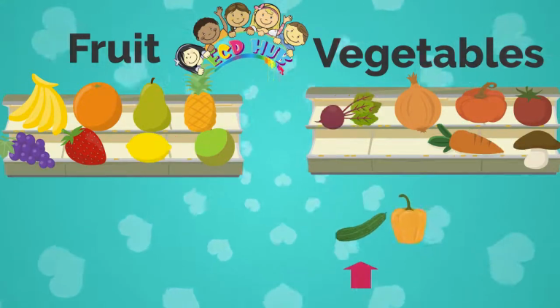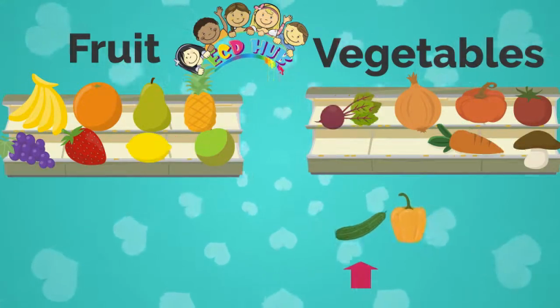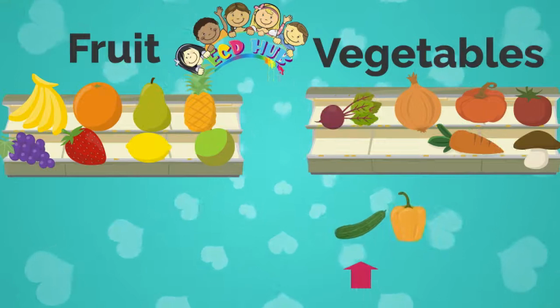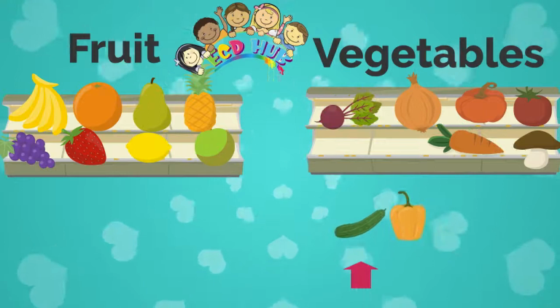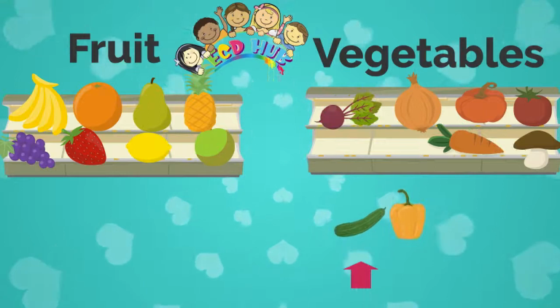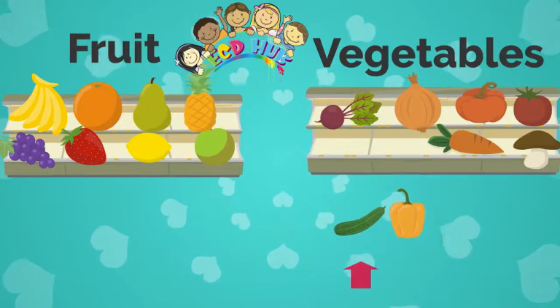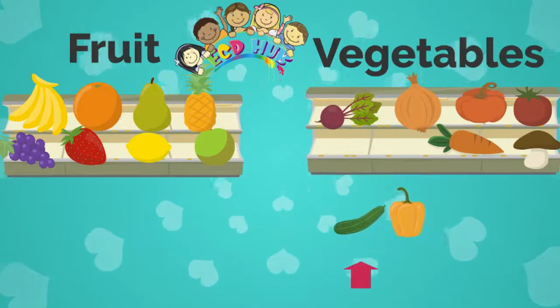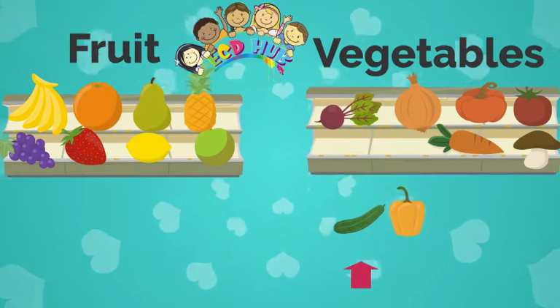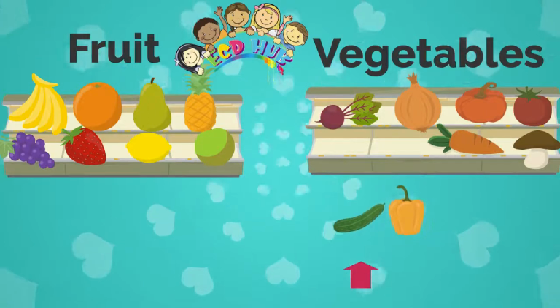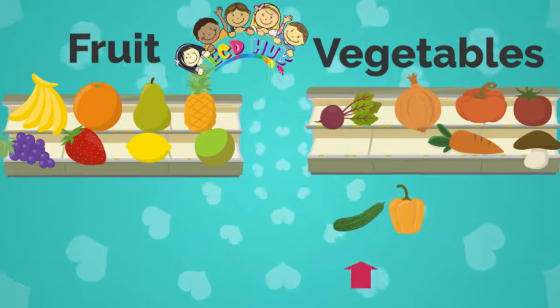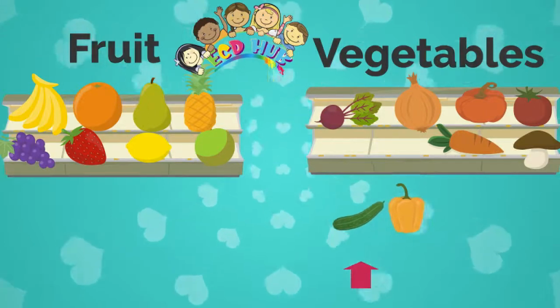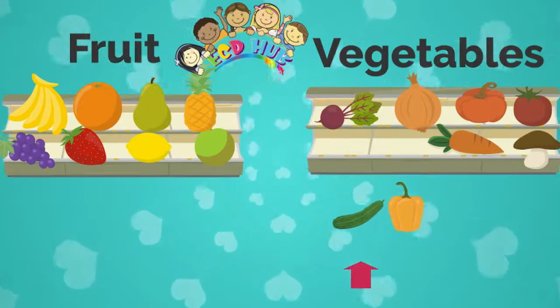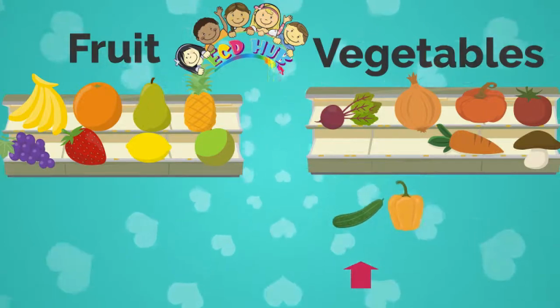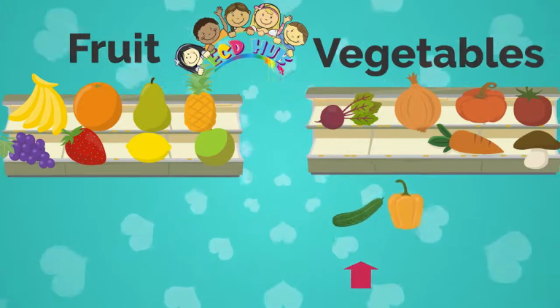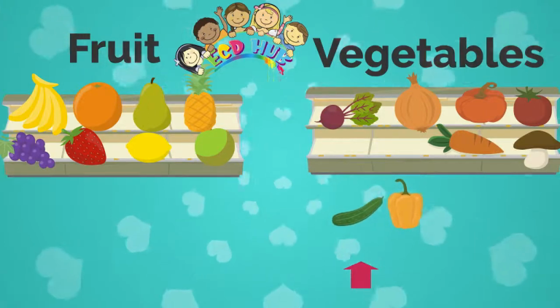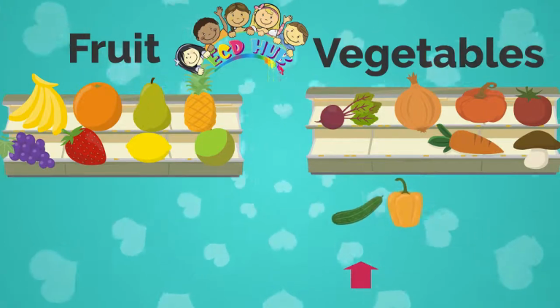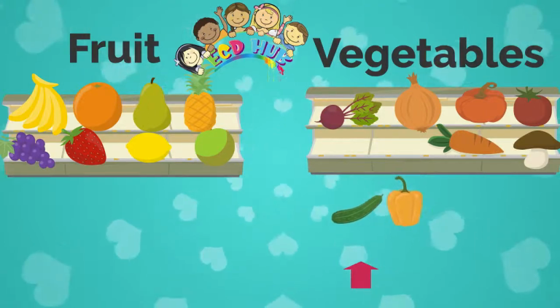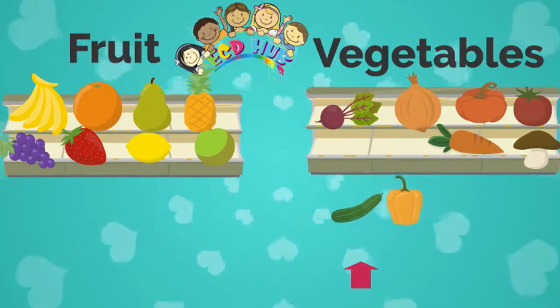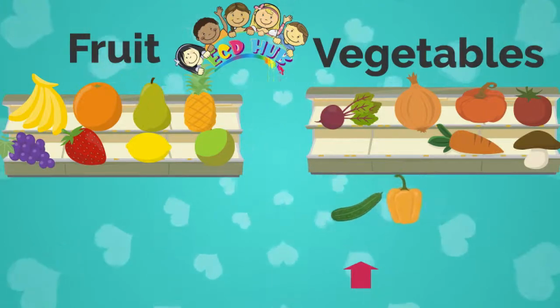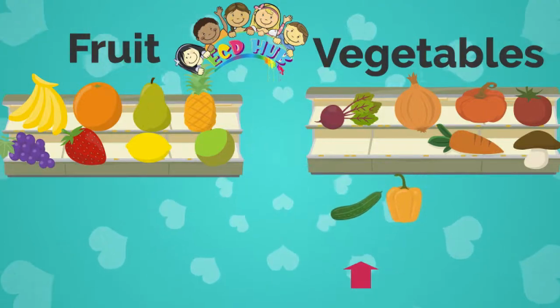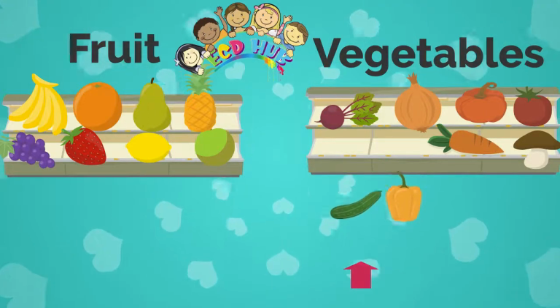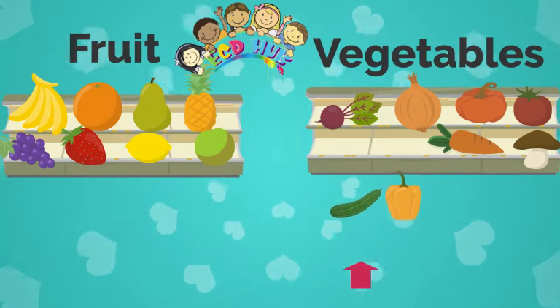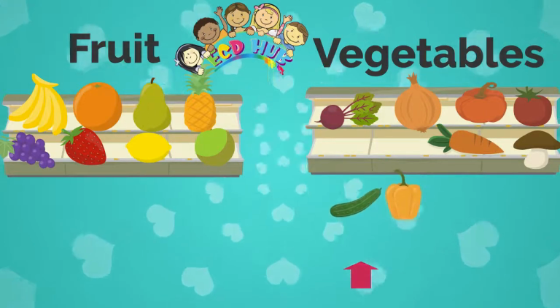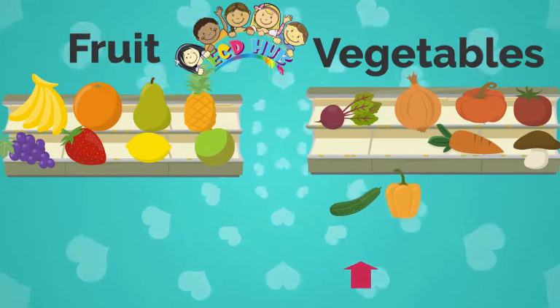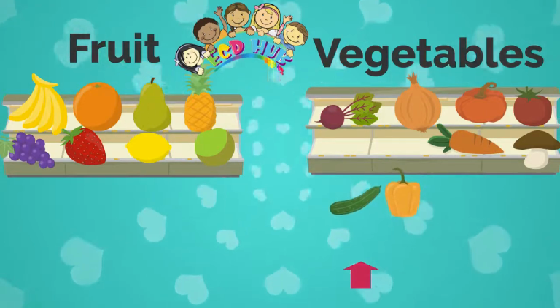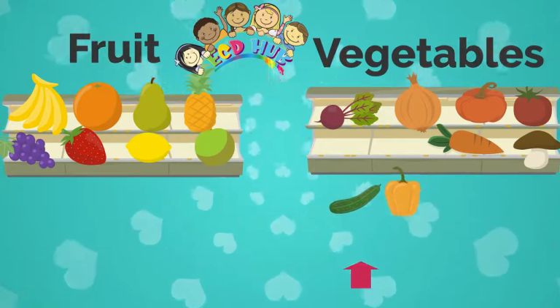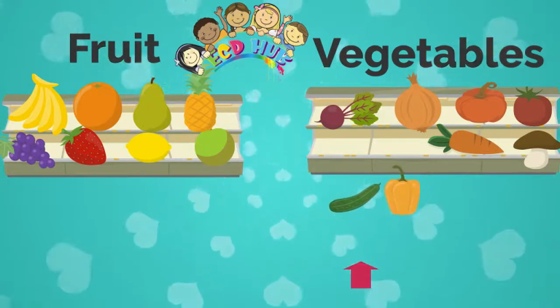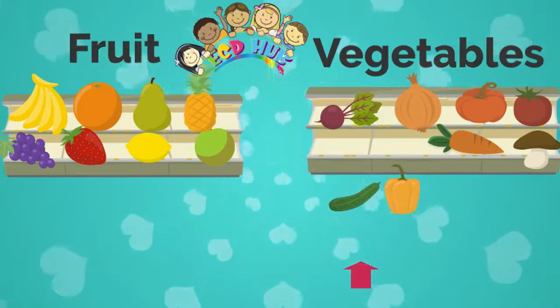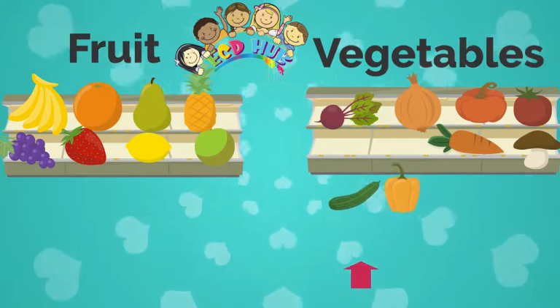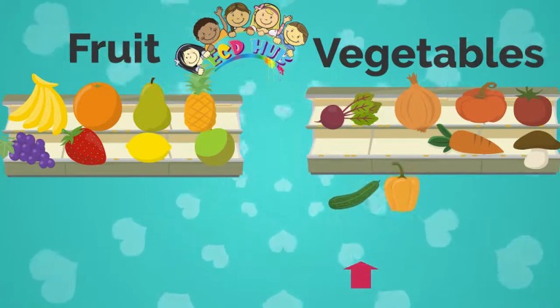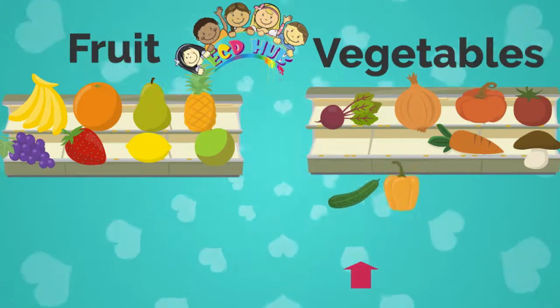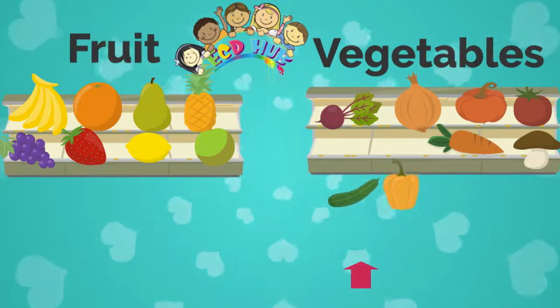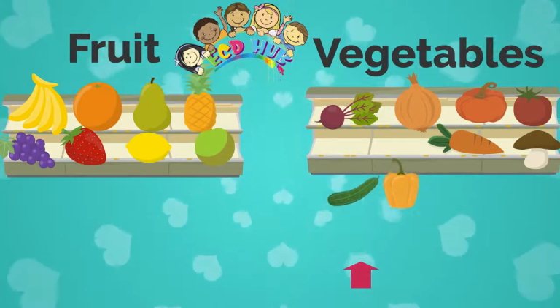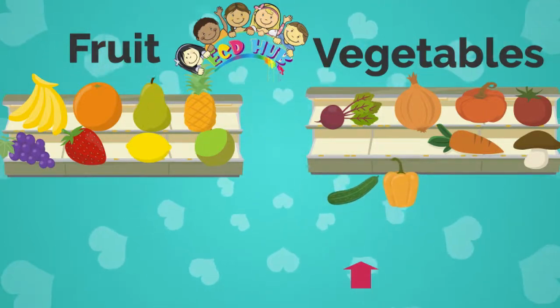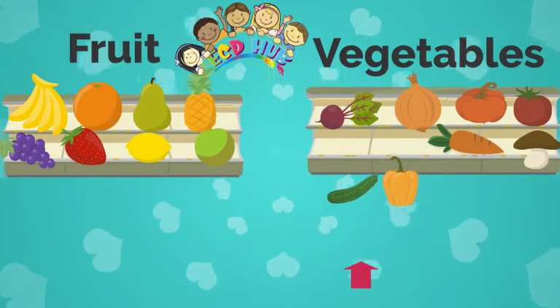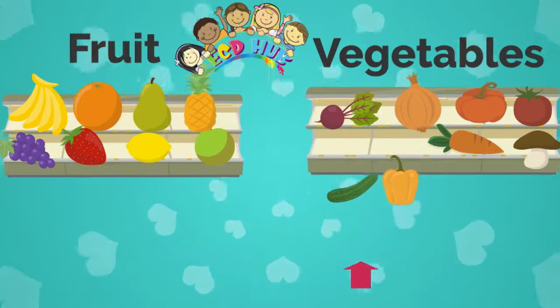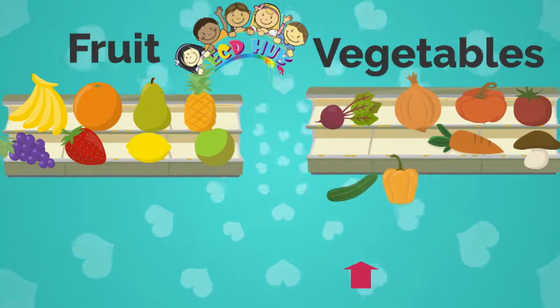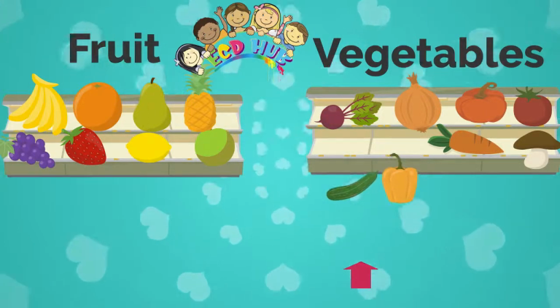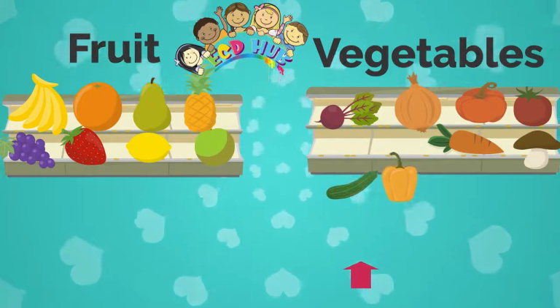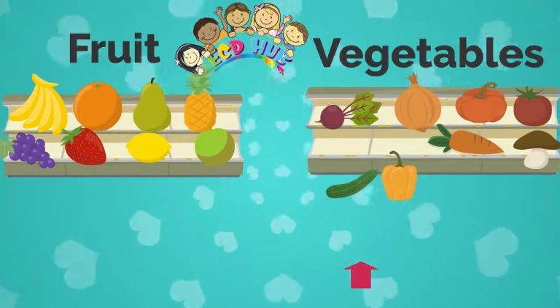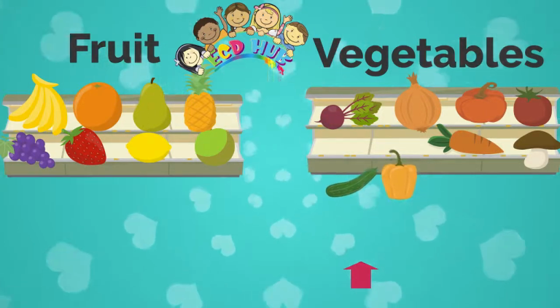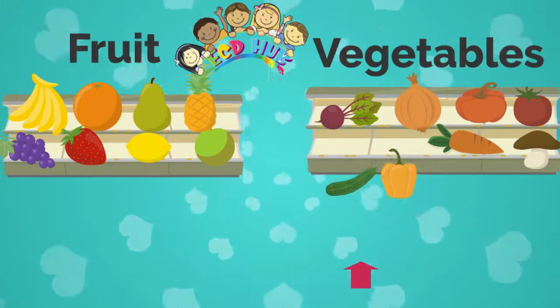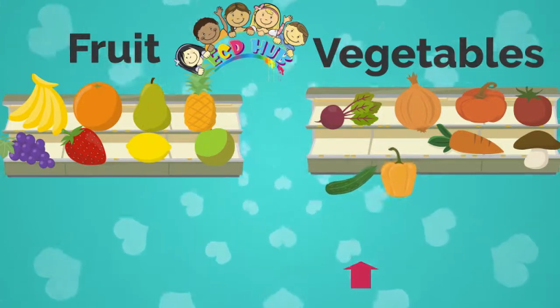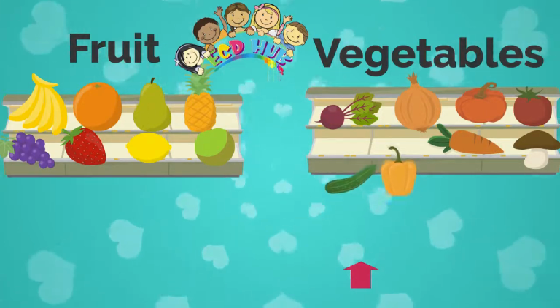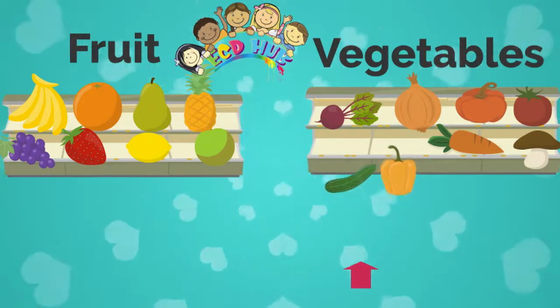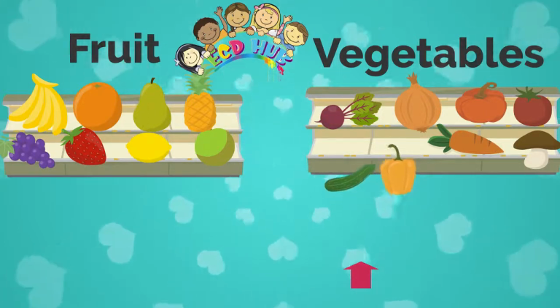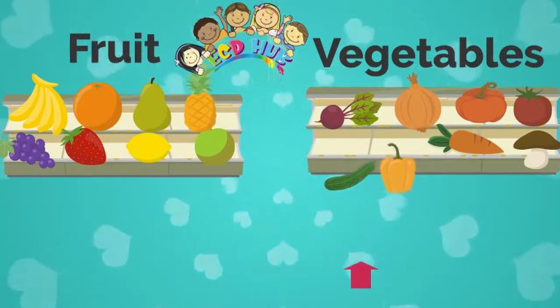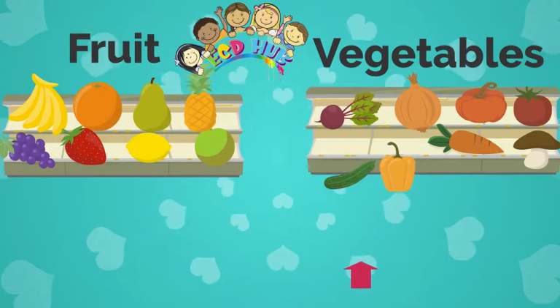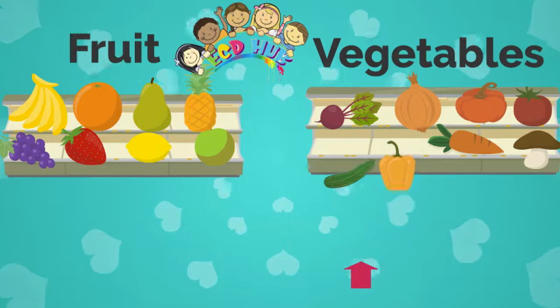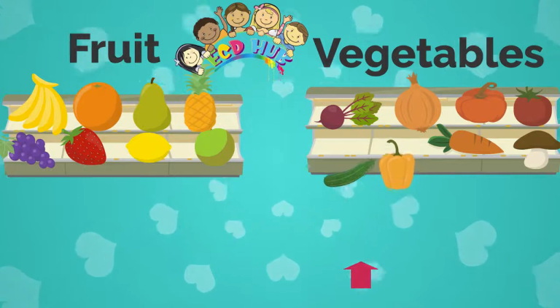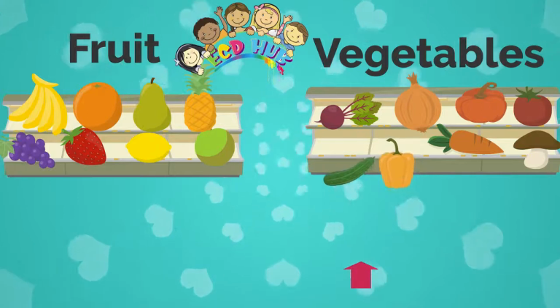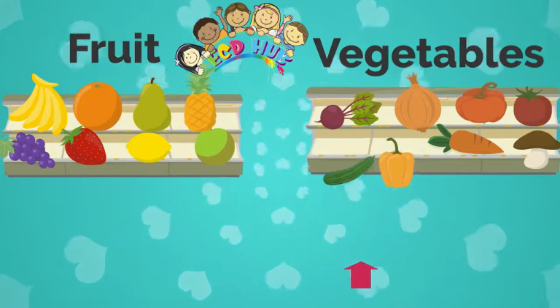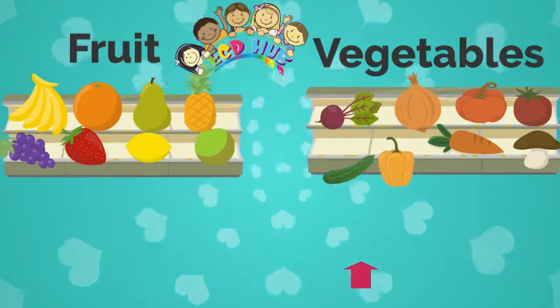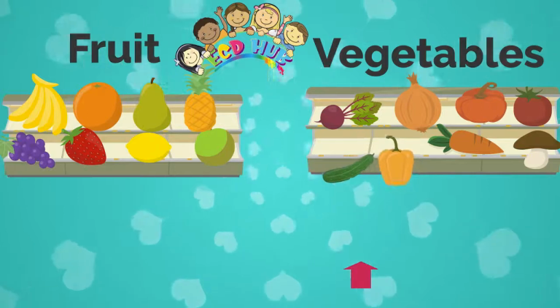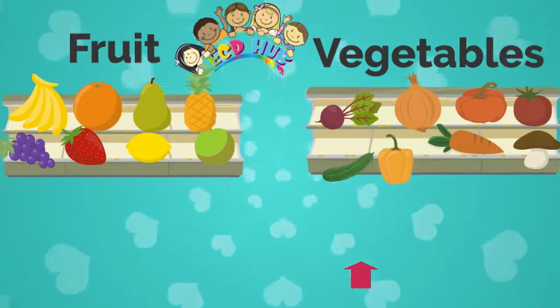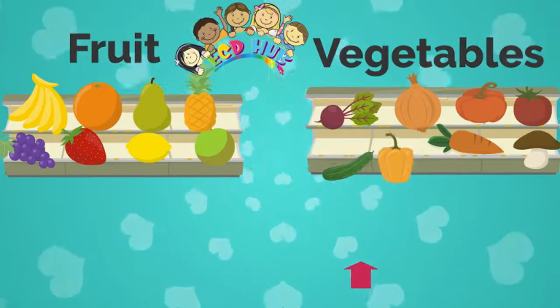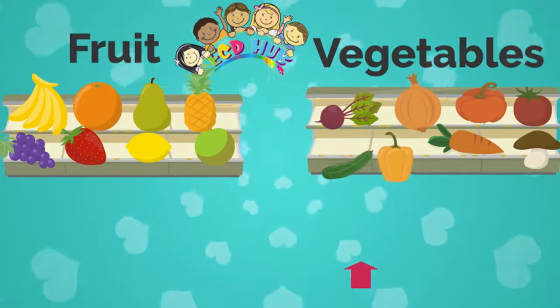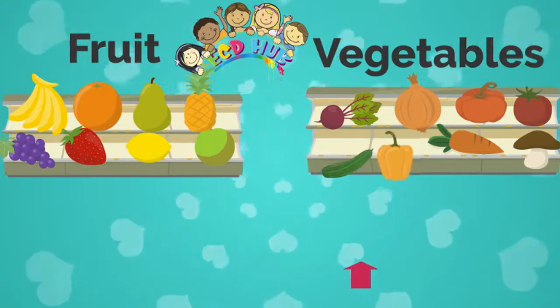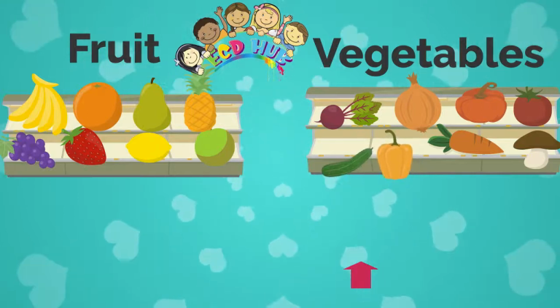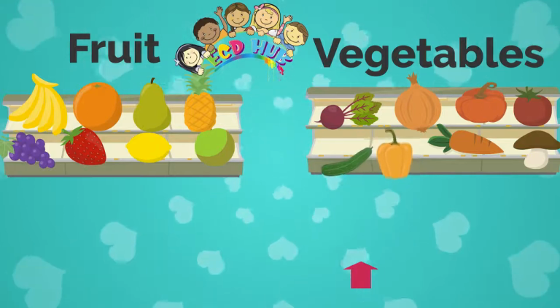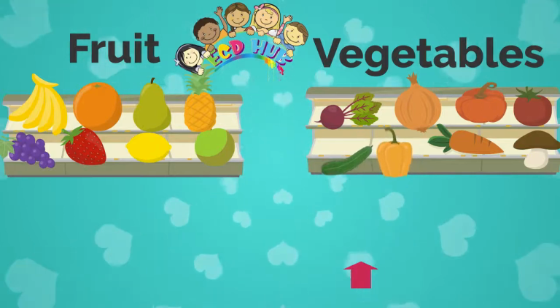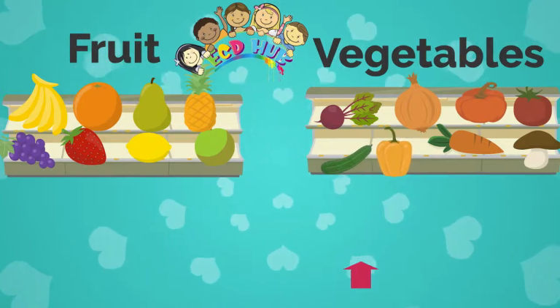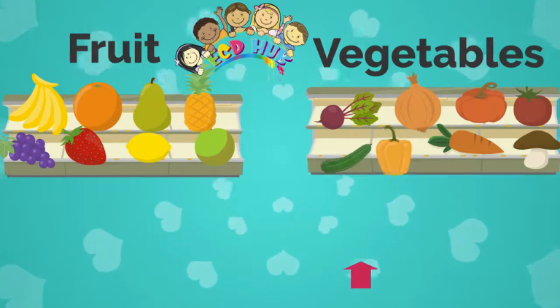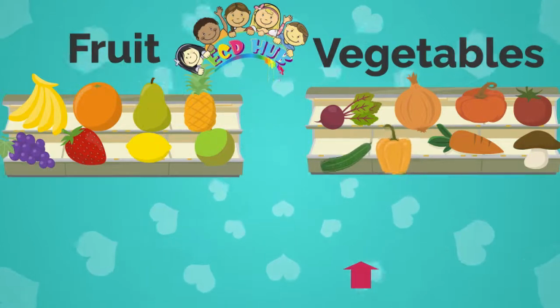These two things are cucumber and yellow pepper. And we will put them in the vegetables fridge, because they are vegetables.